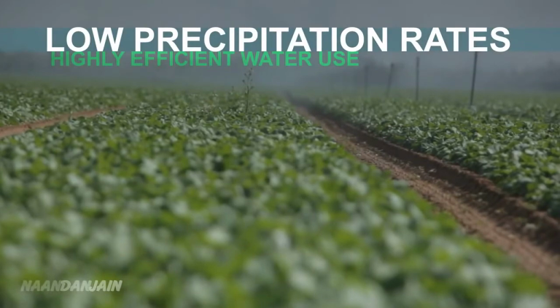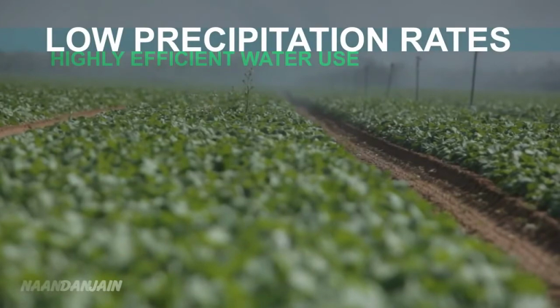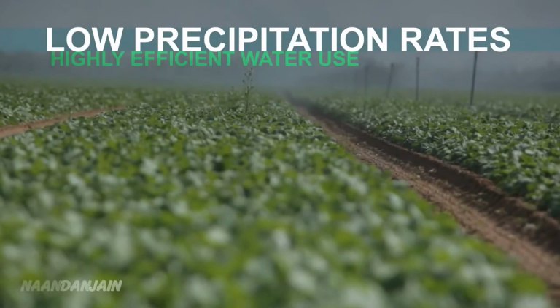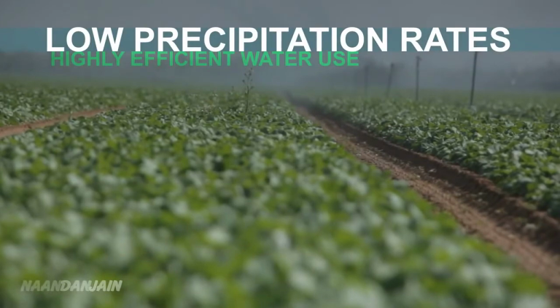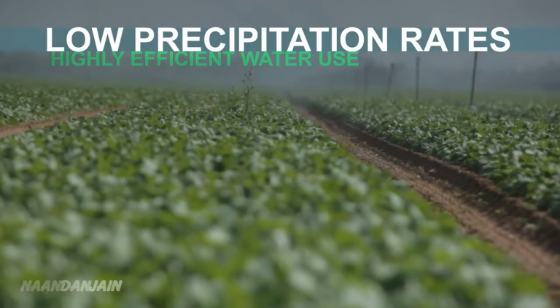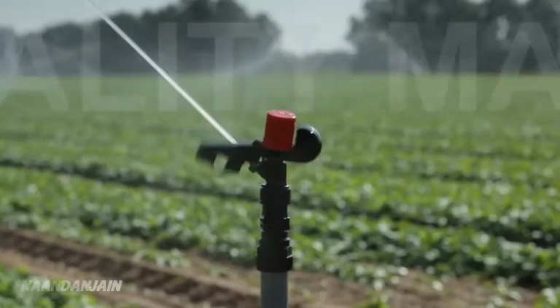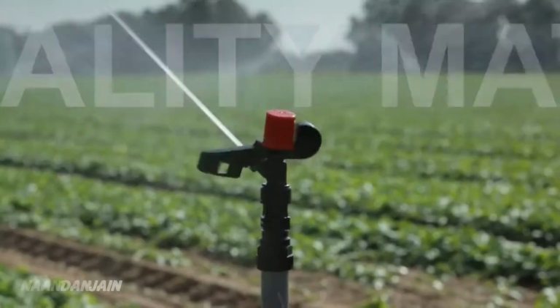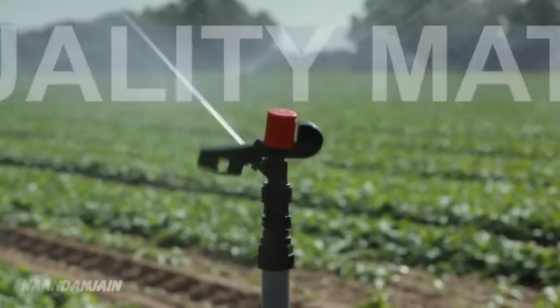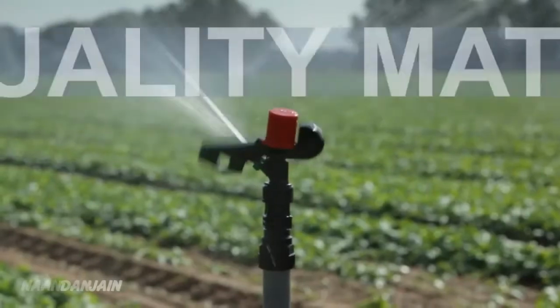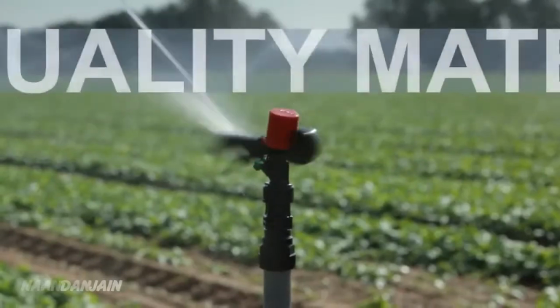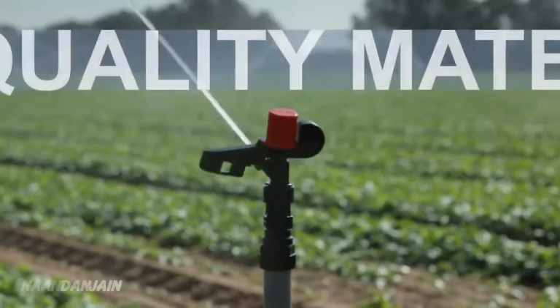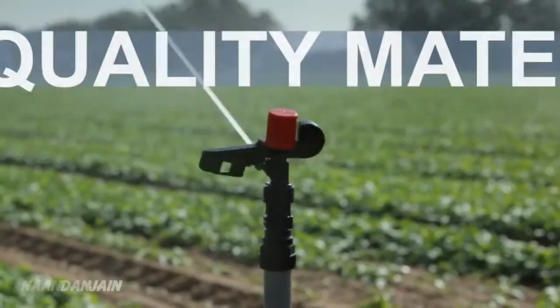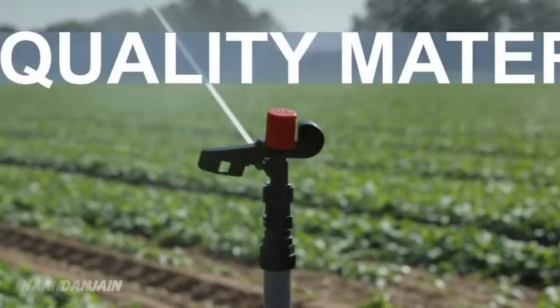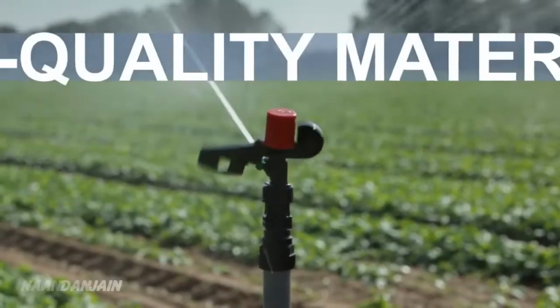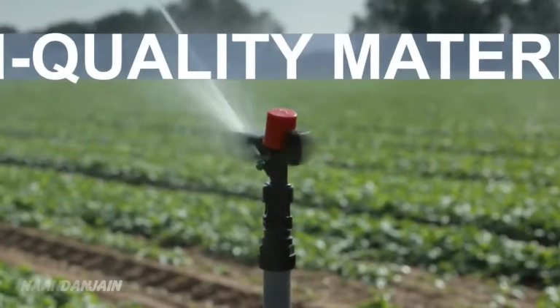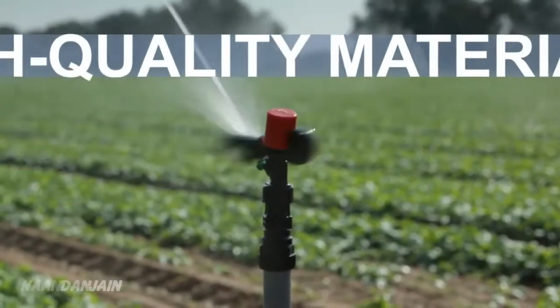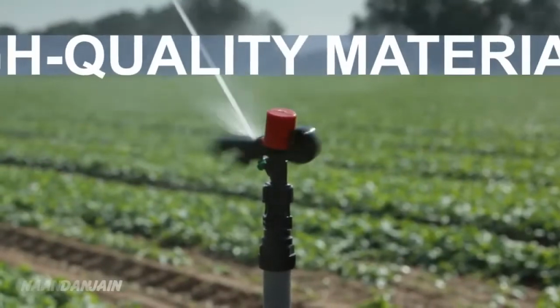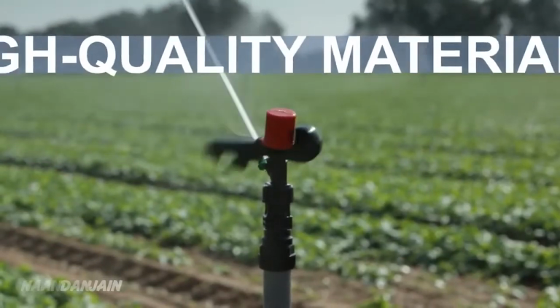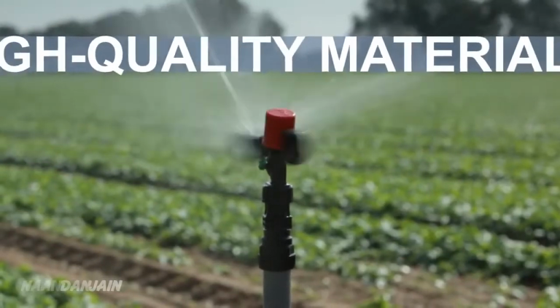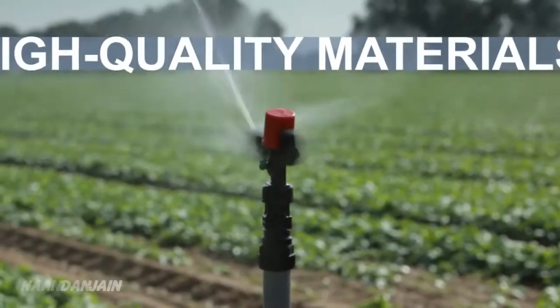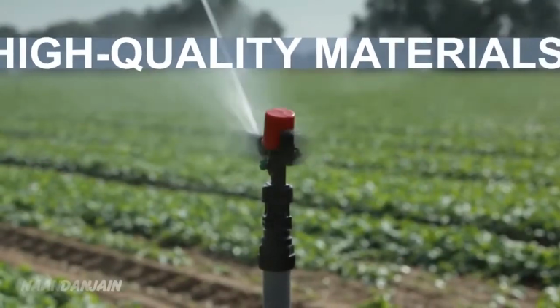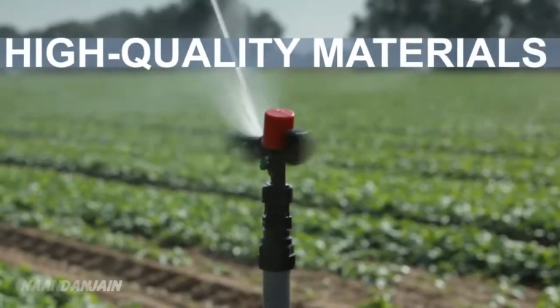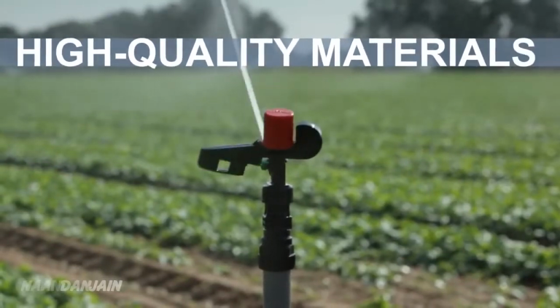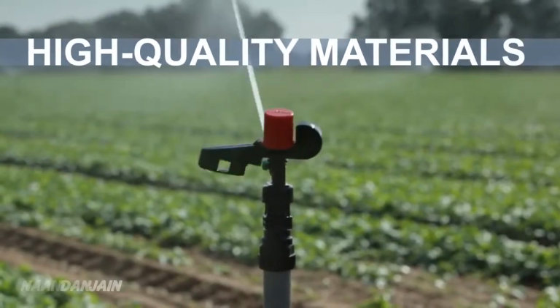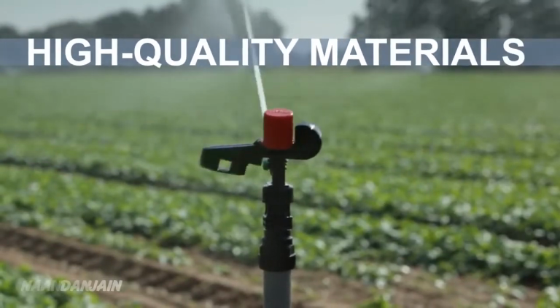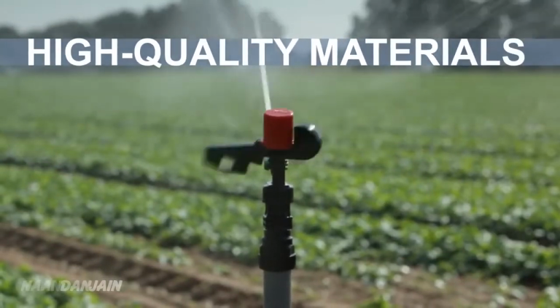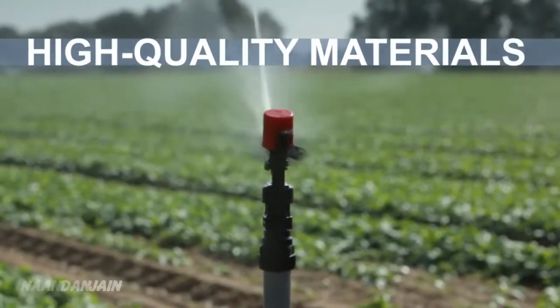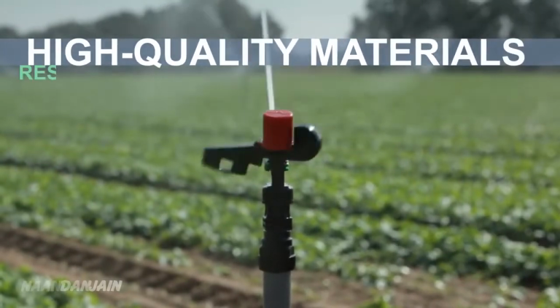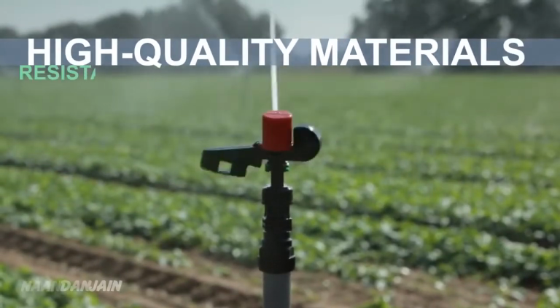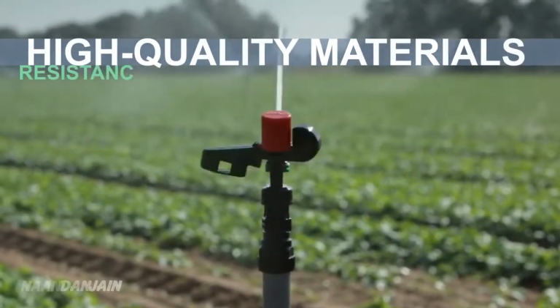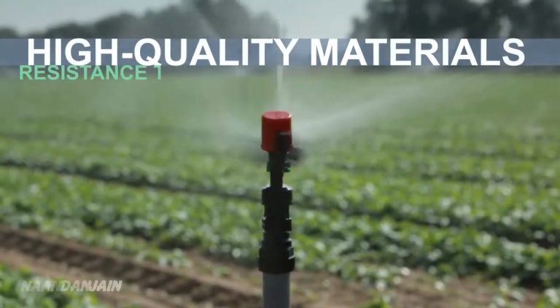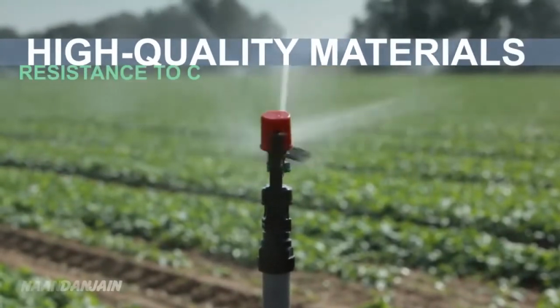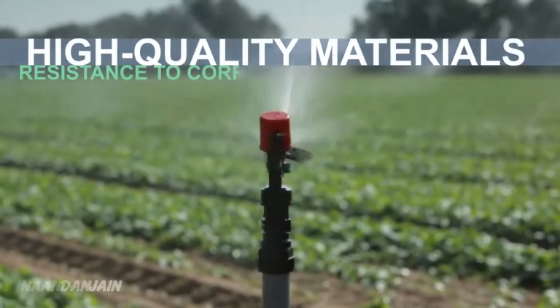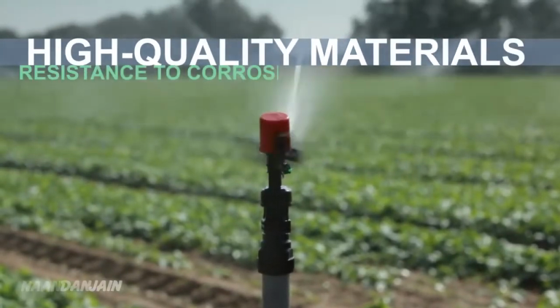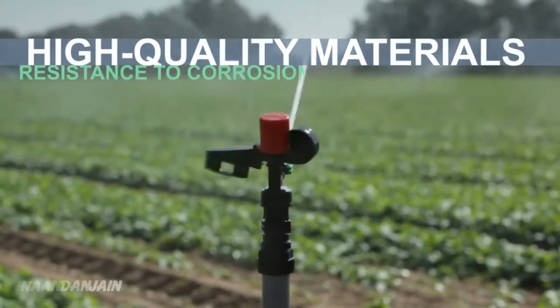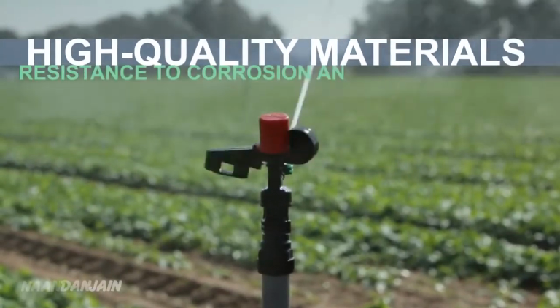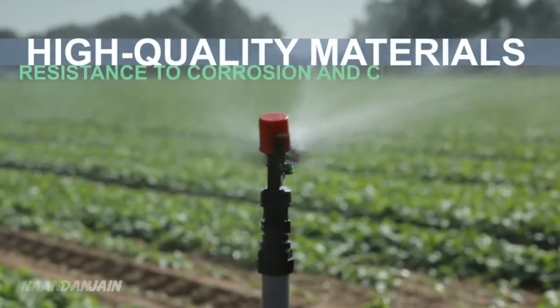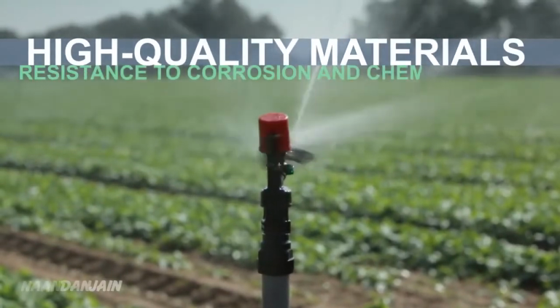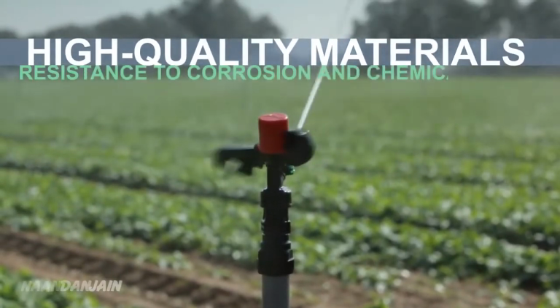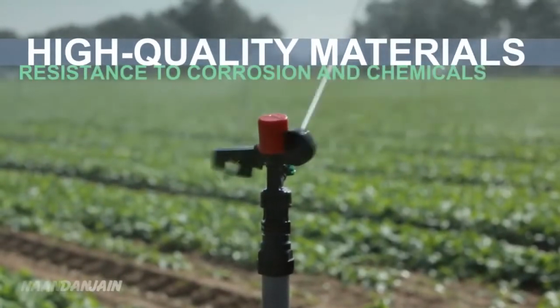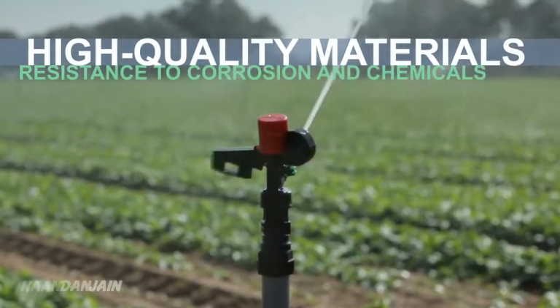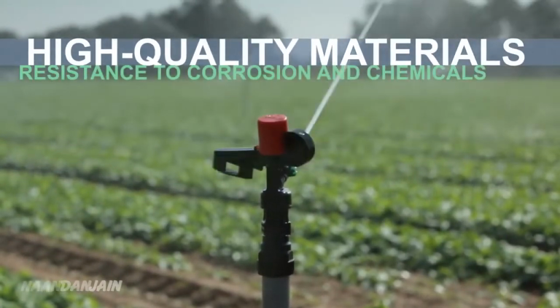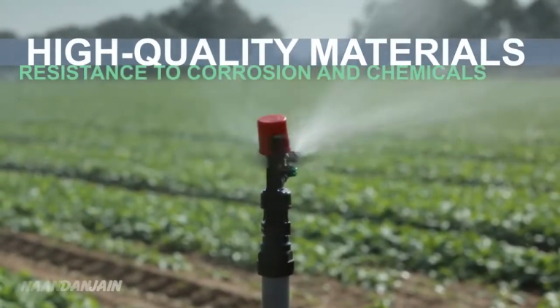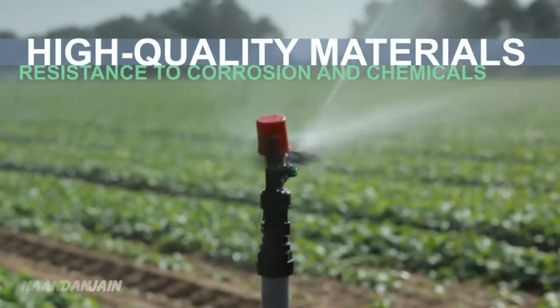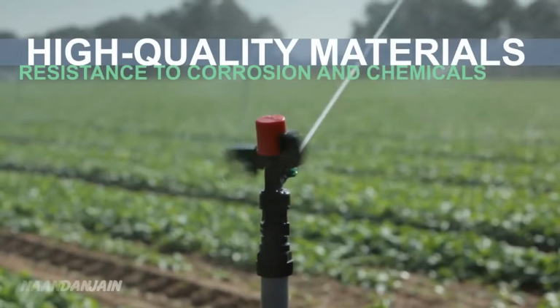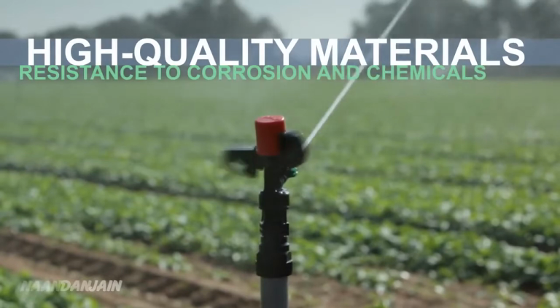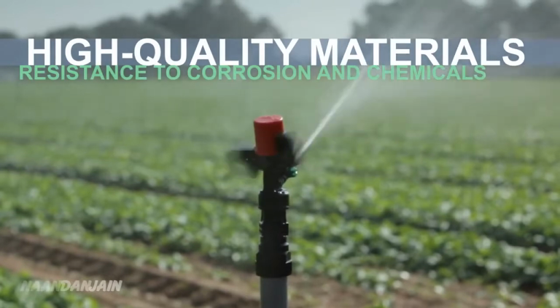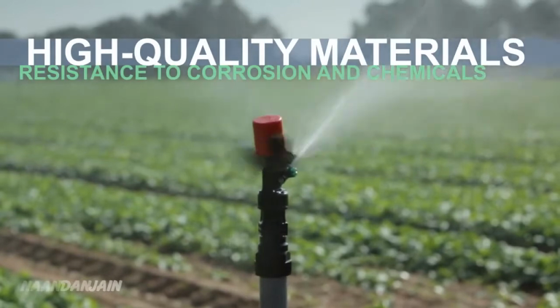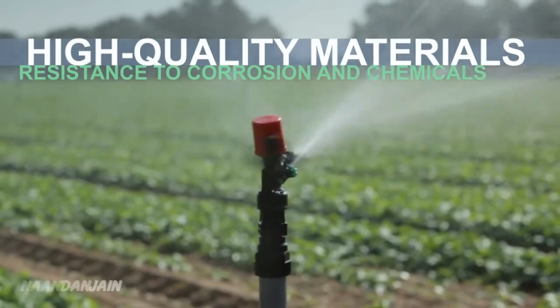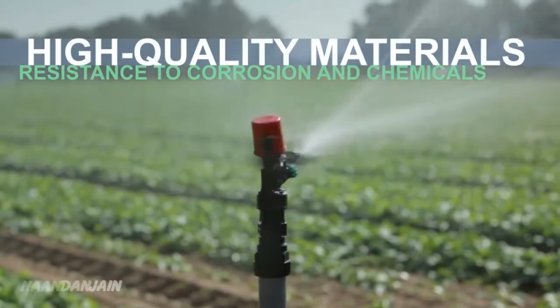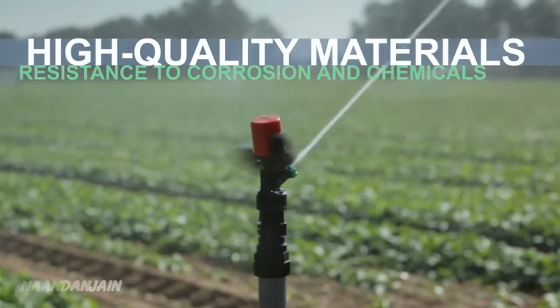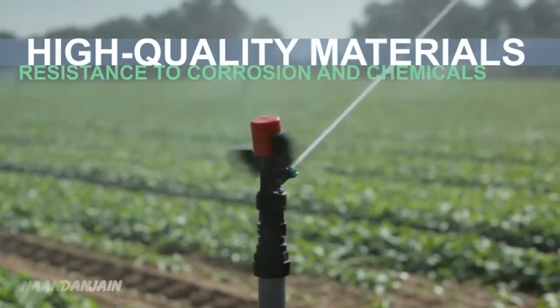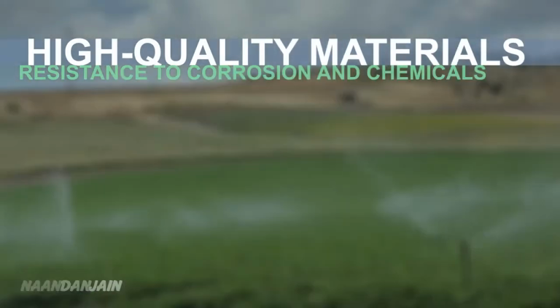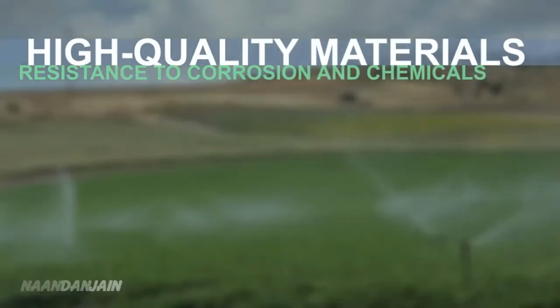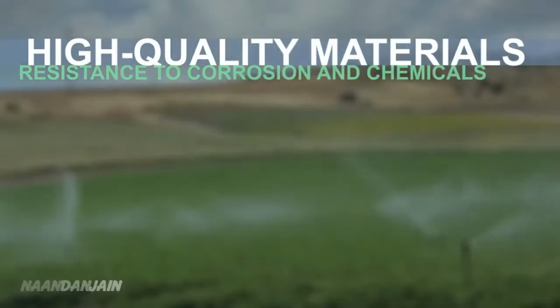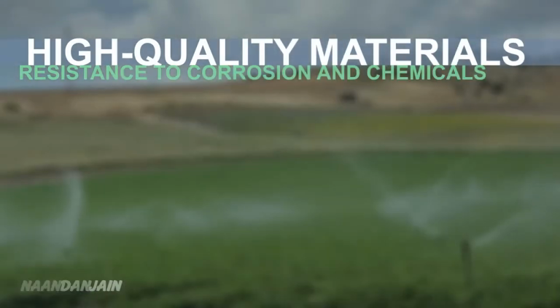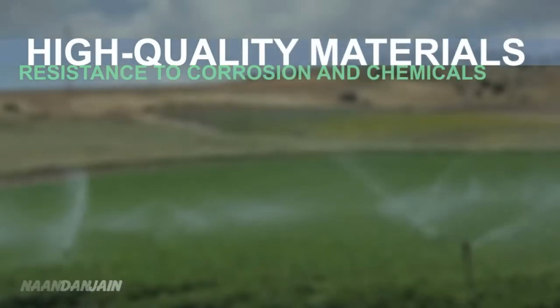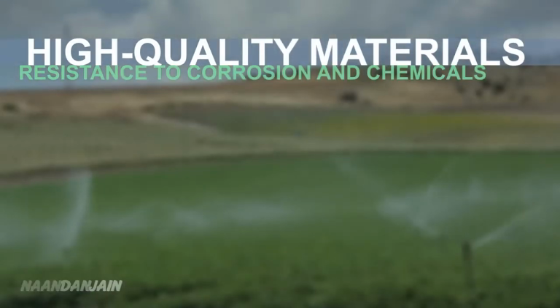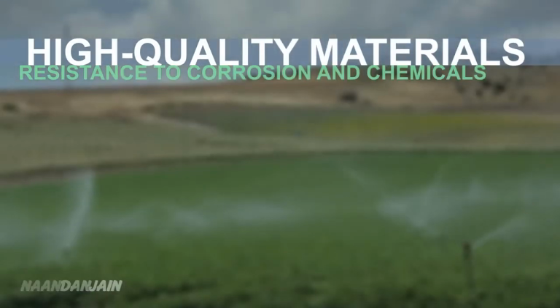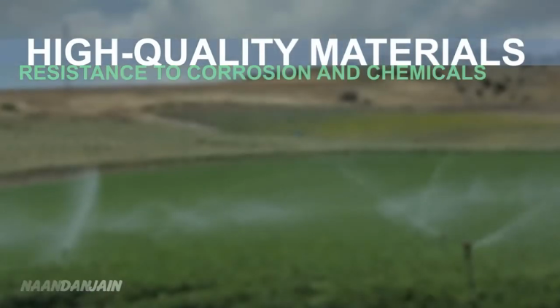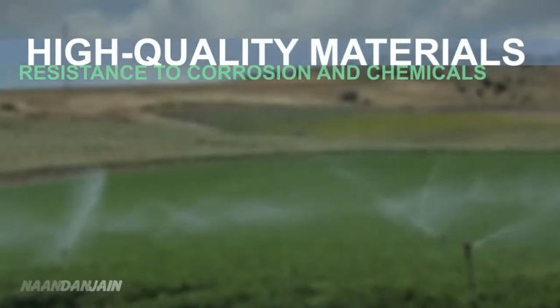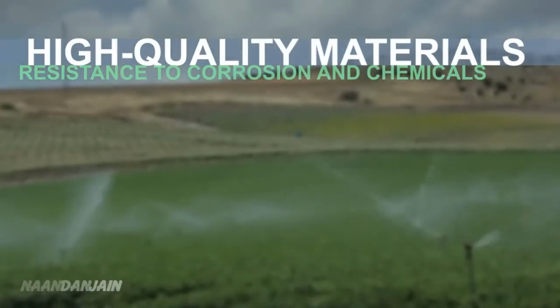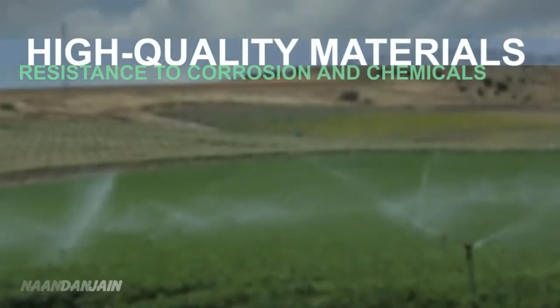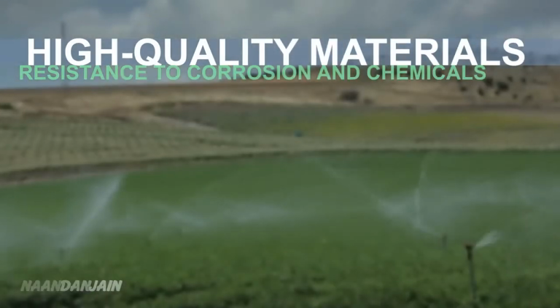This heavy duty sprinkler, made of high quality materials, is resistant to corrosion, chemicals and radiation.